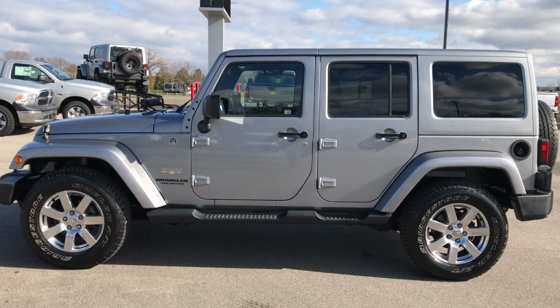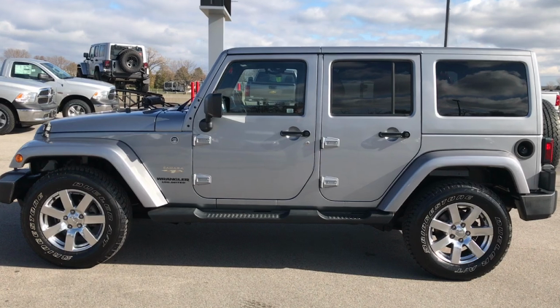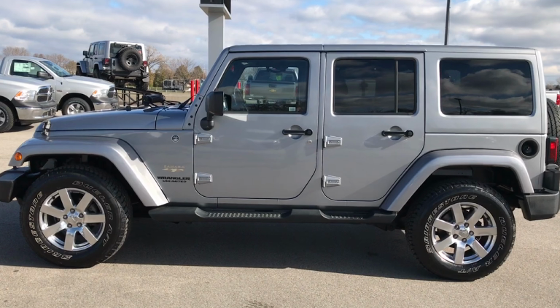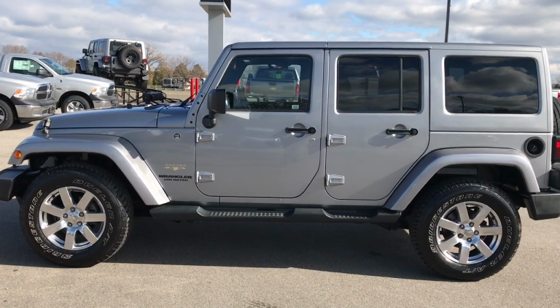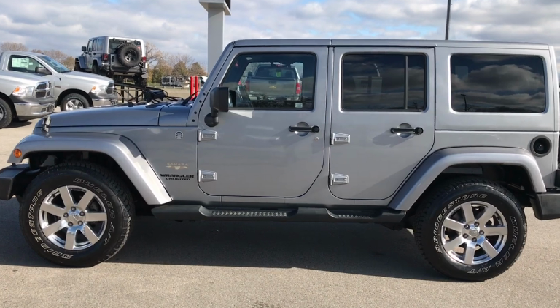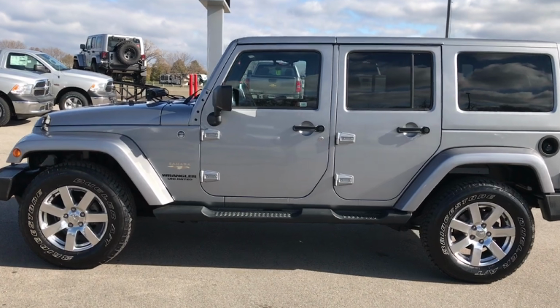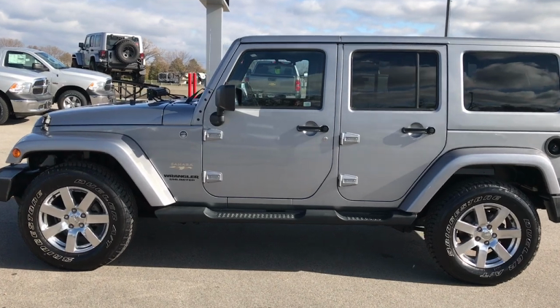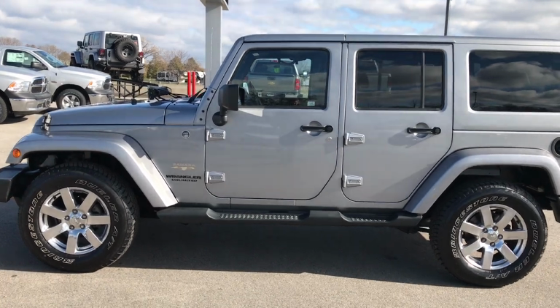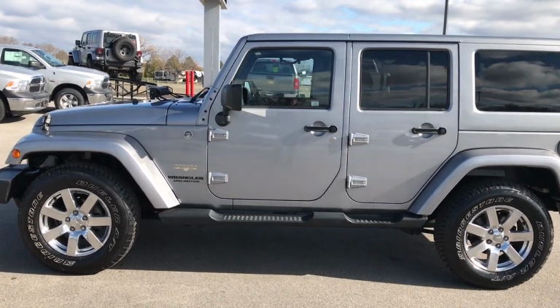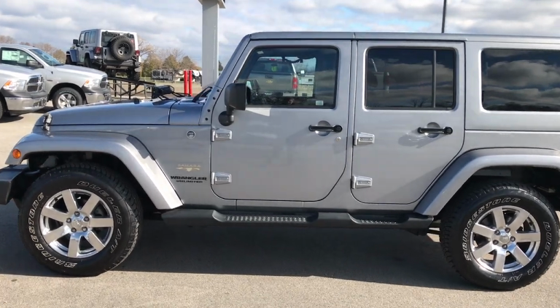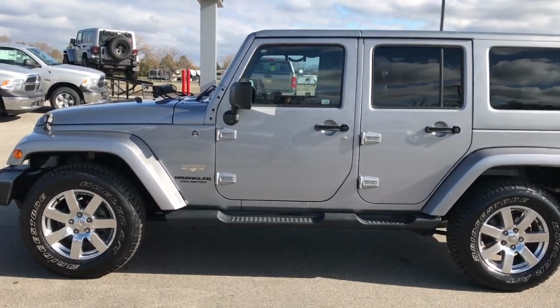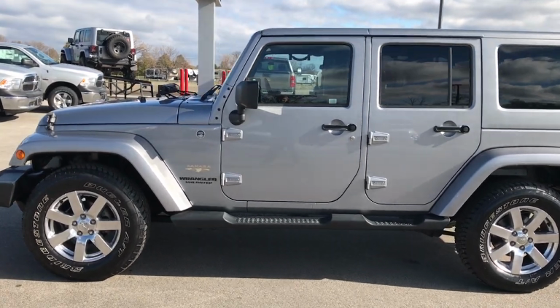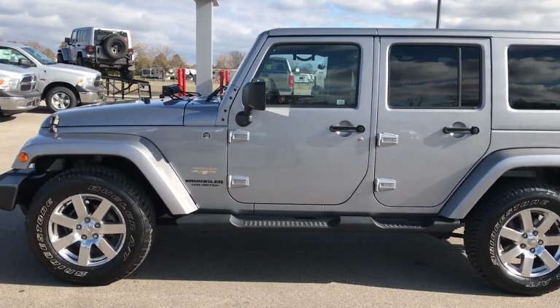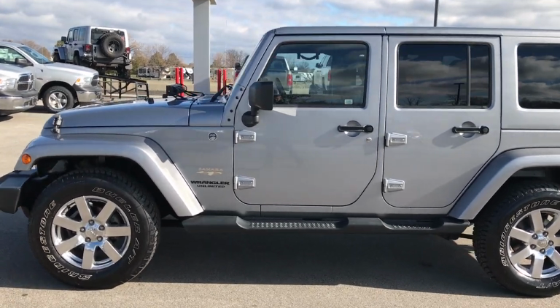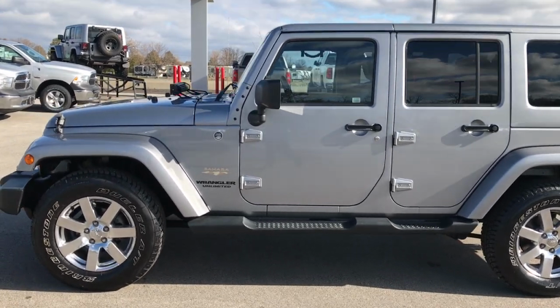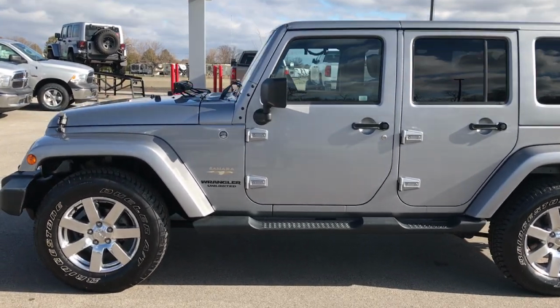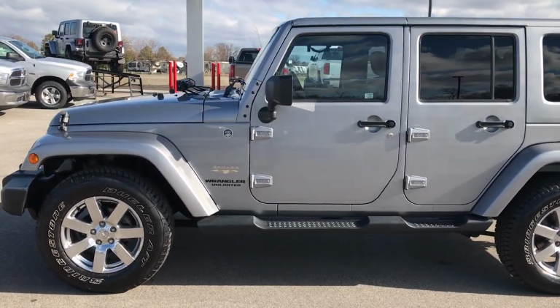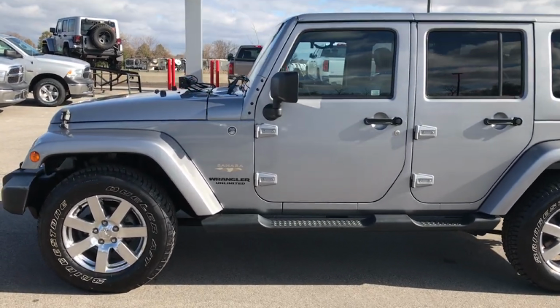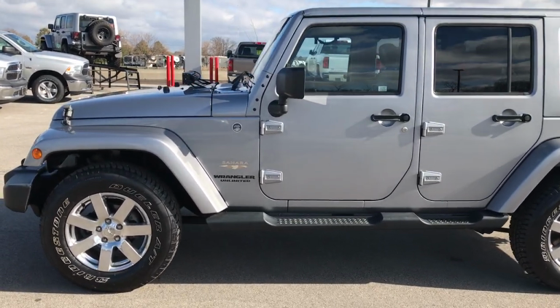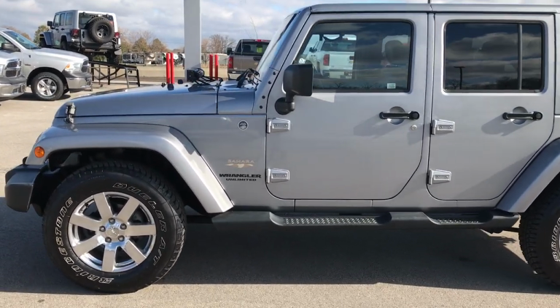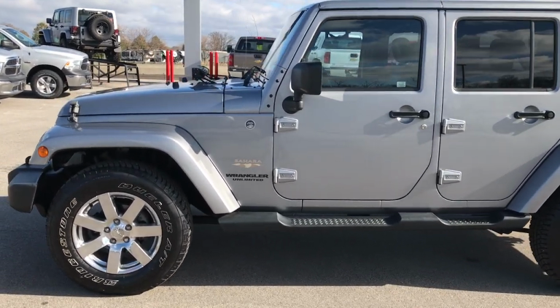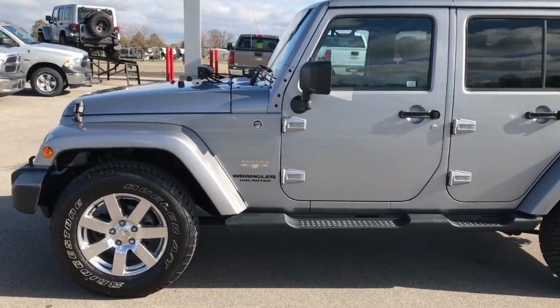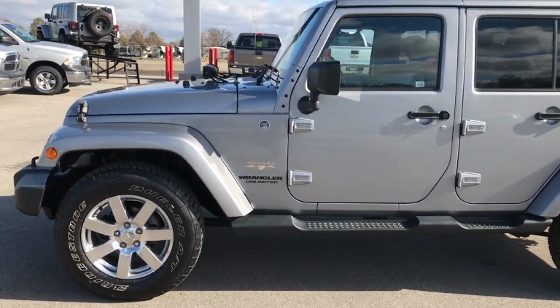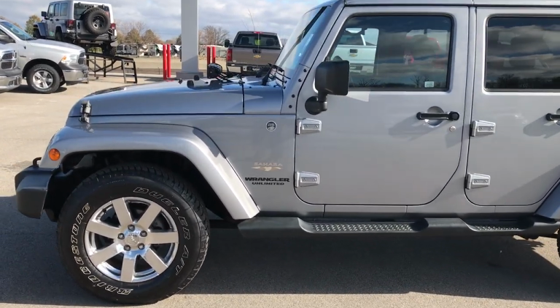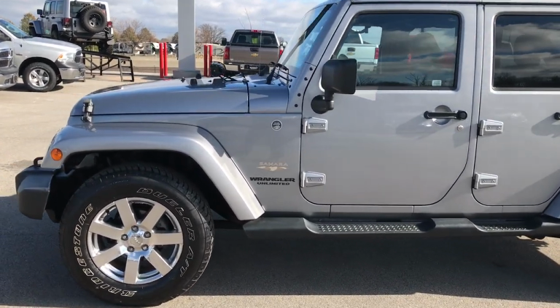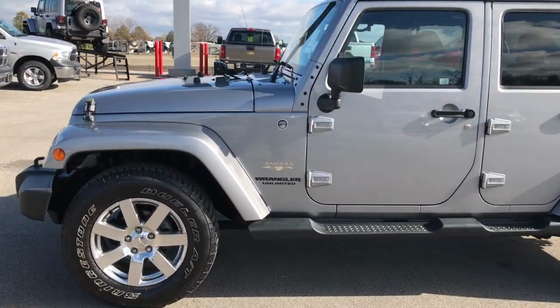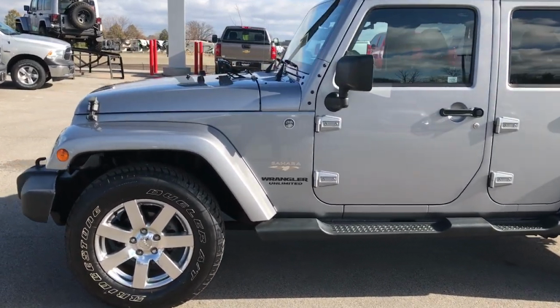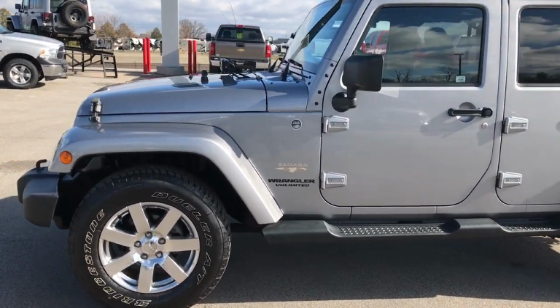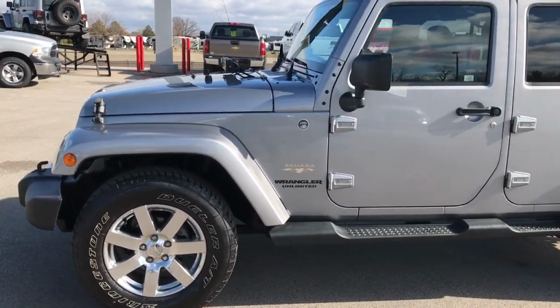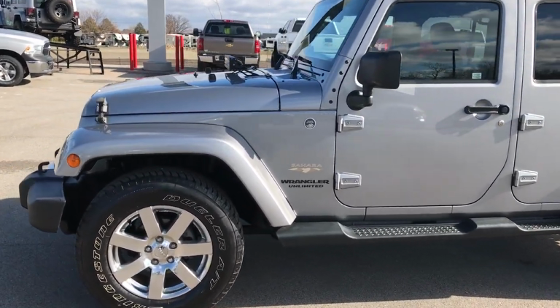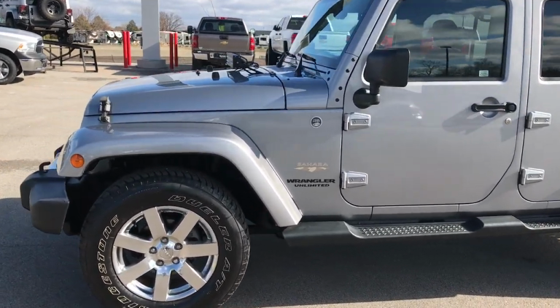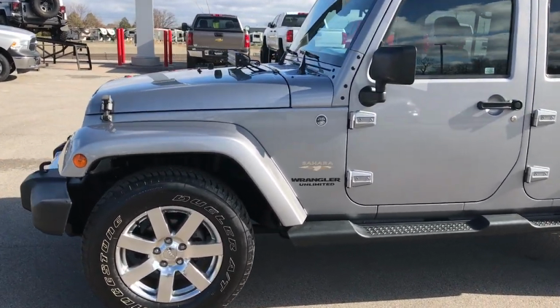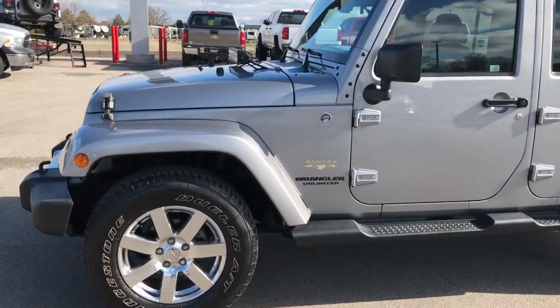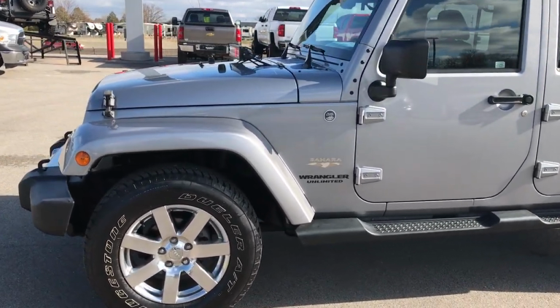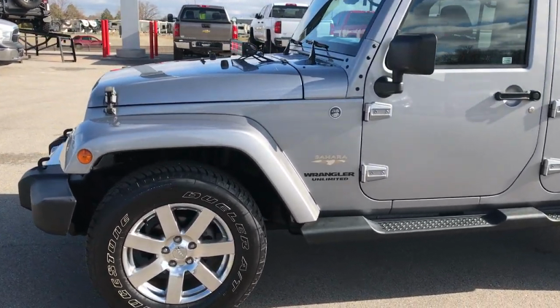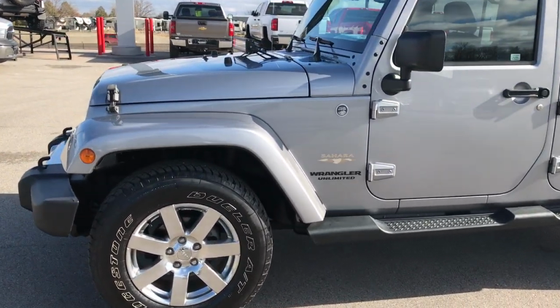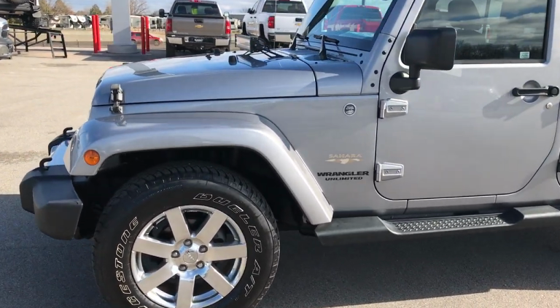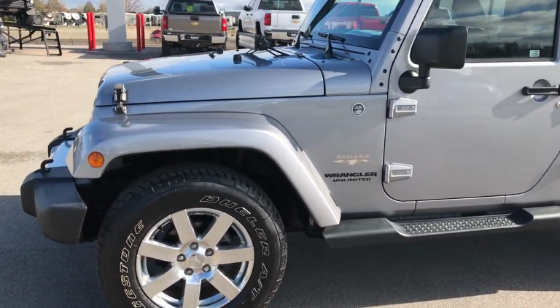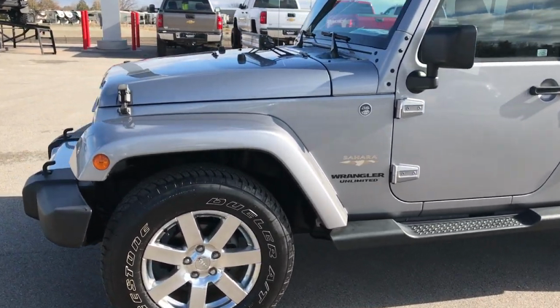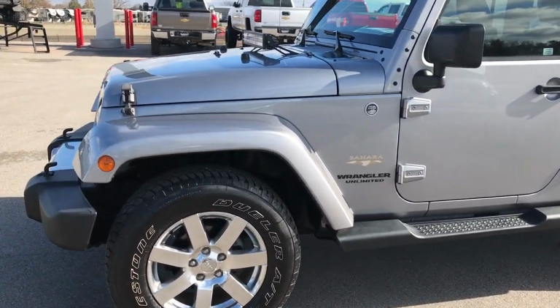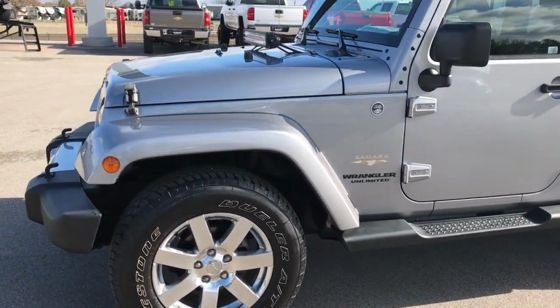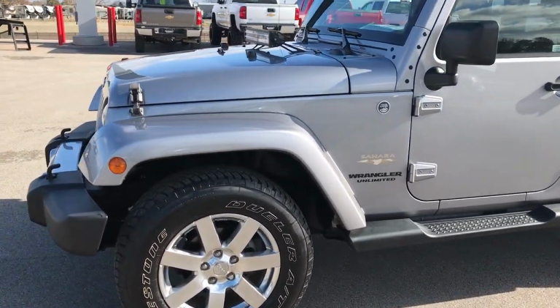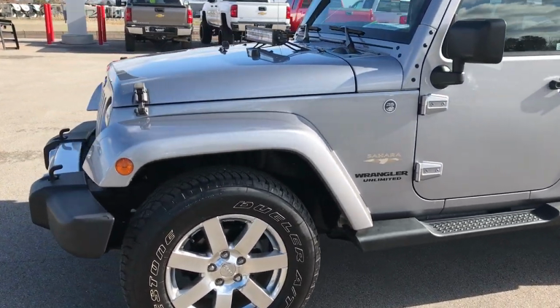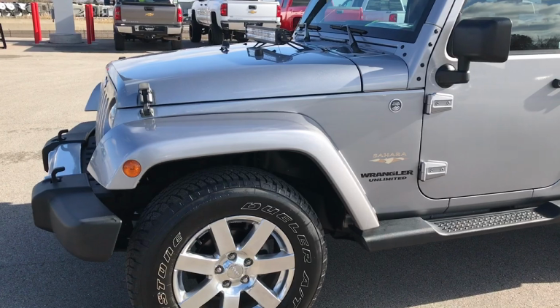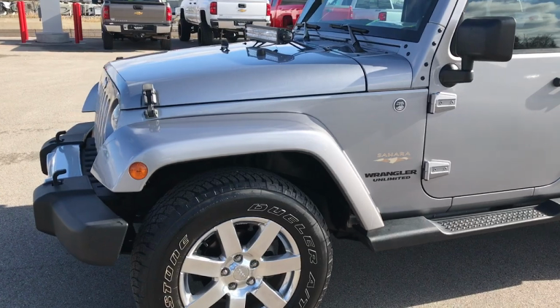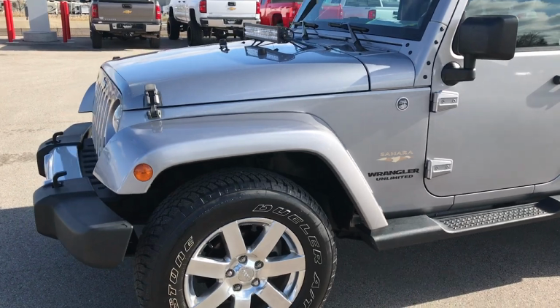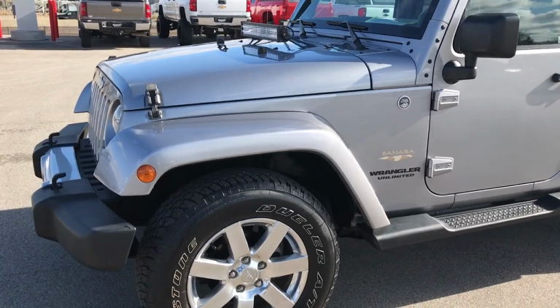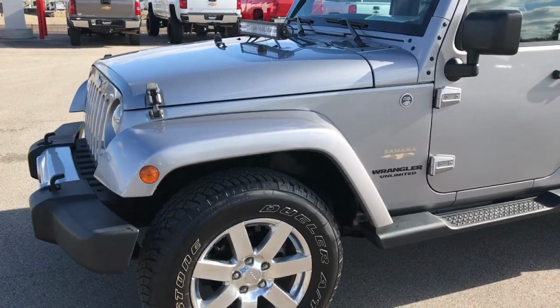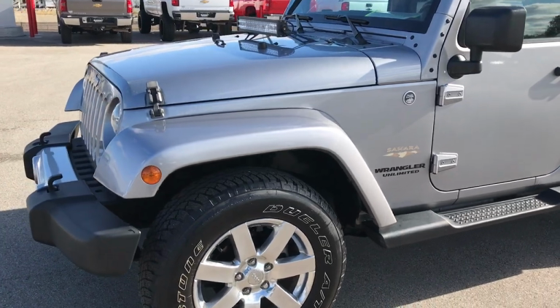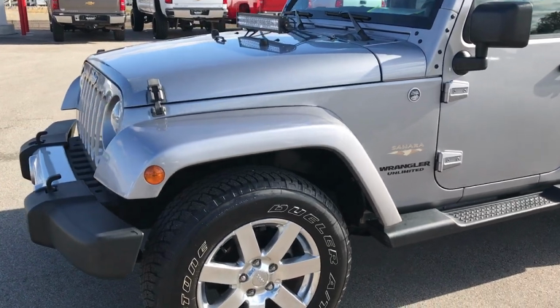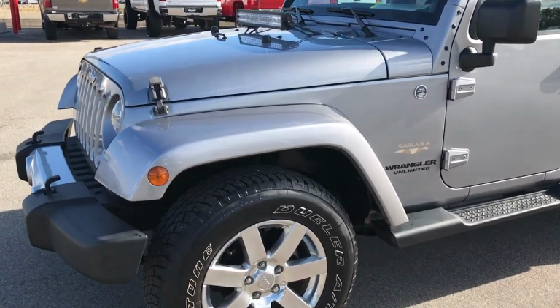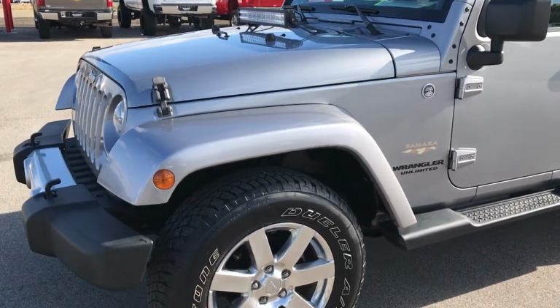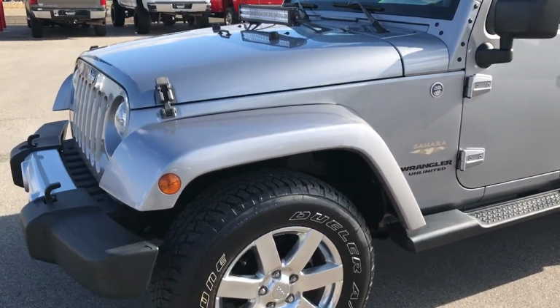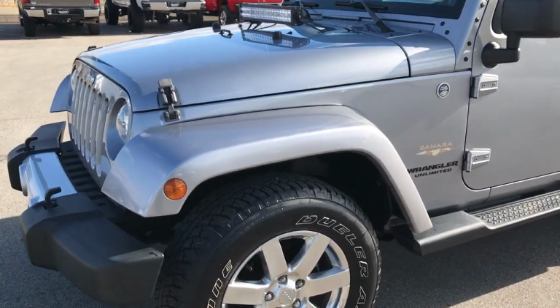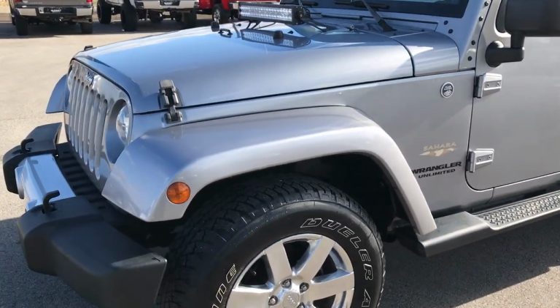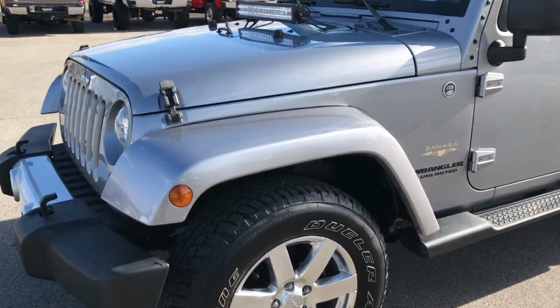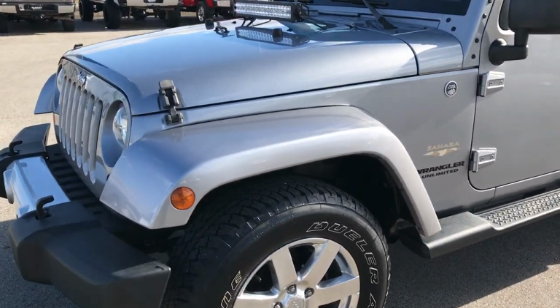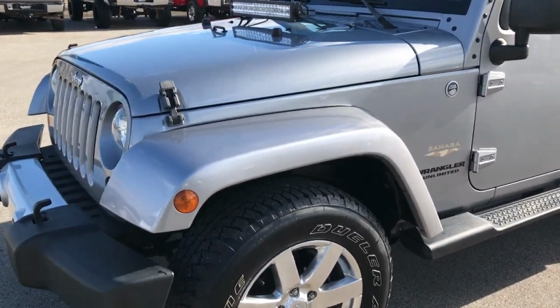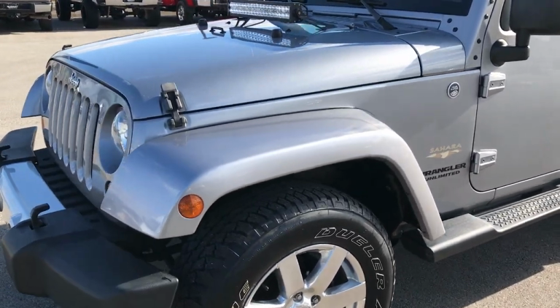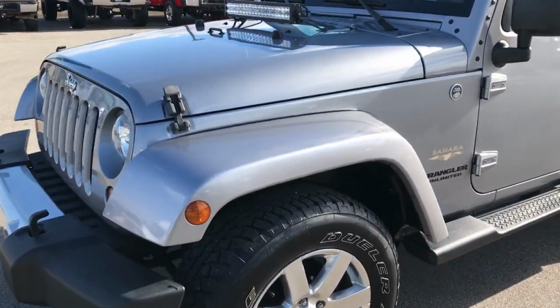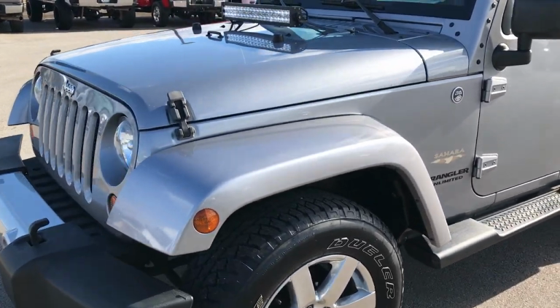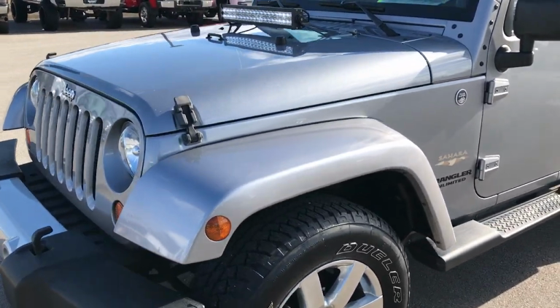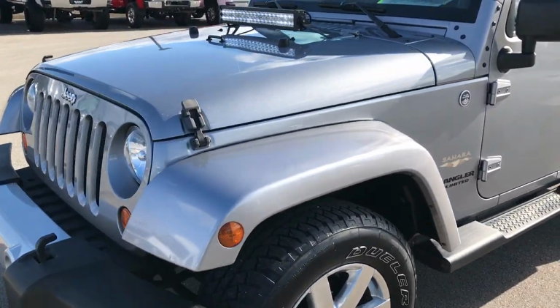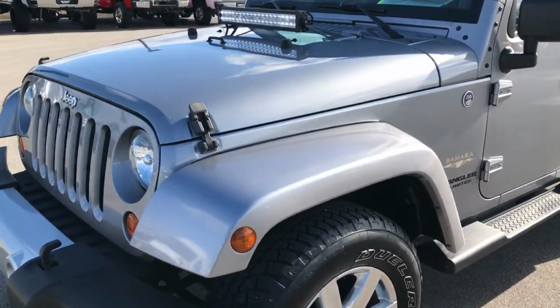This is stock number 9298. We are here at Summit Automotive in Fond du Lac, Wisconsin, your new and used Wrangler headquarters.